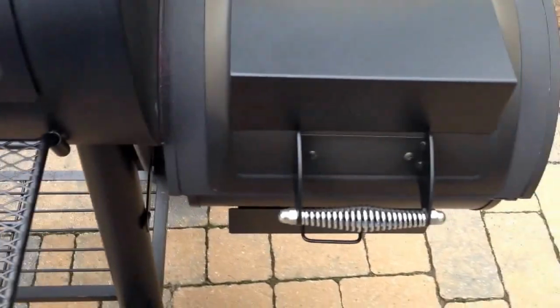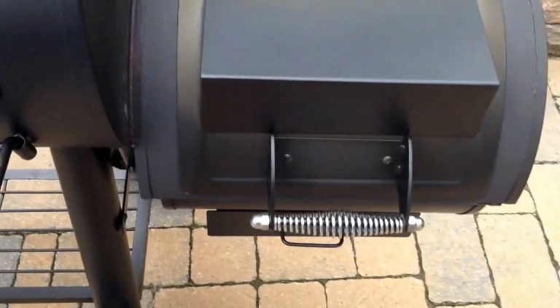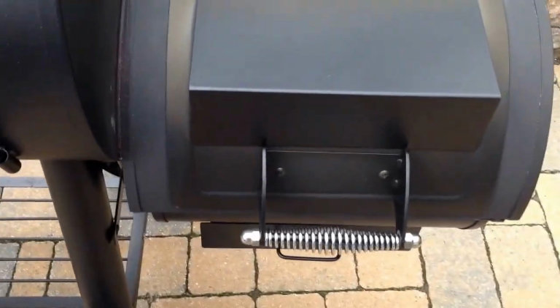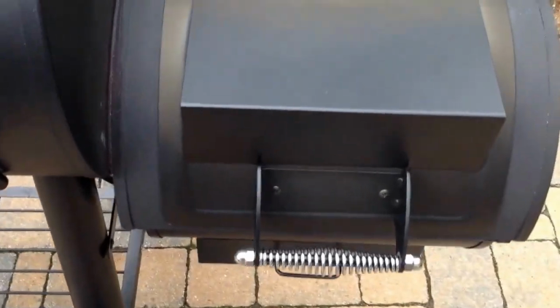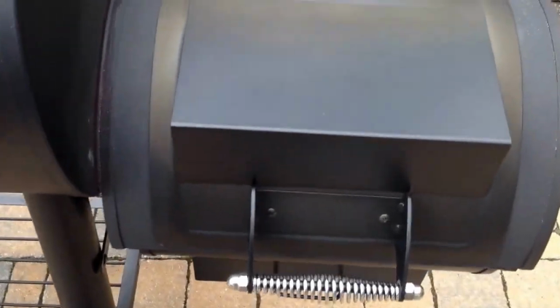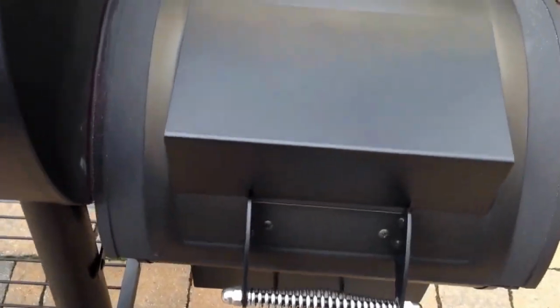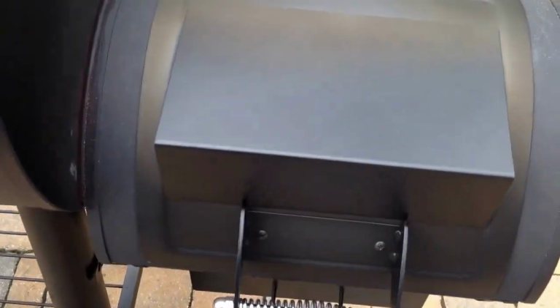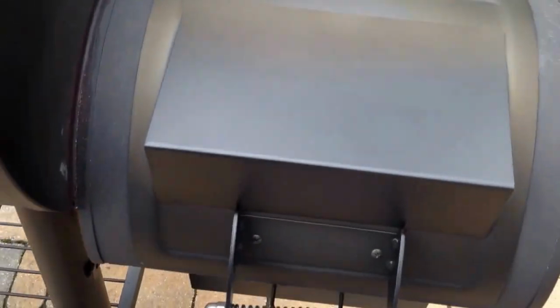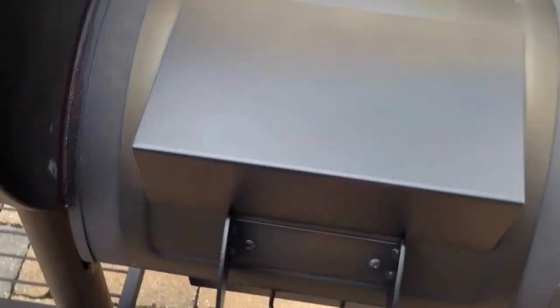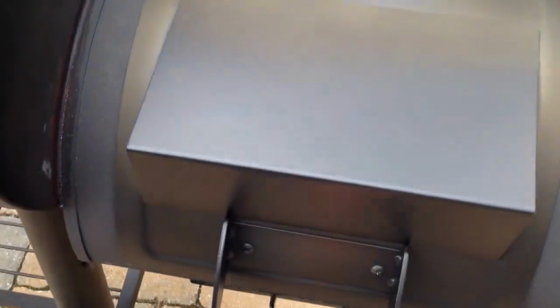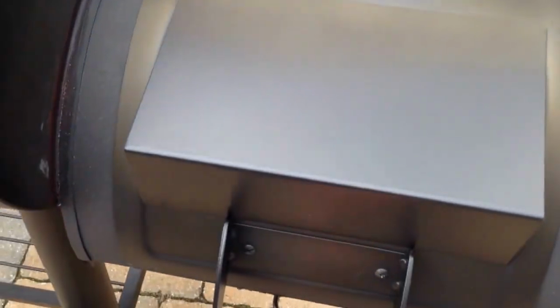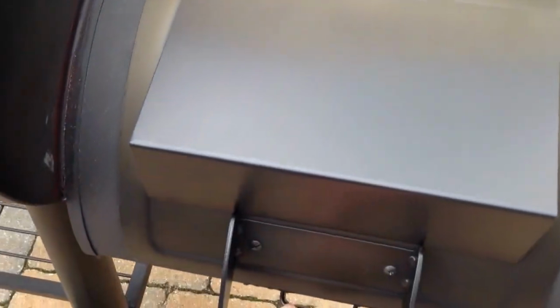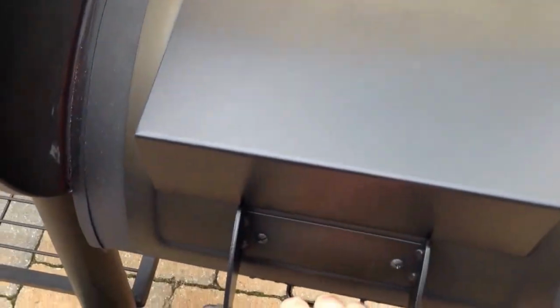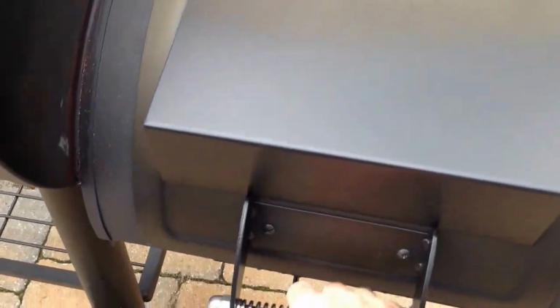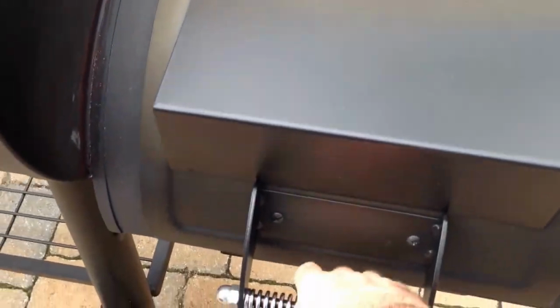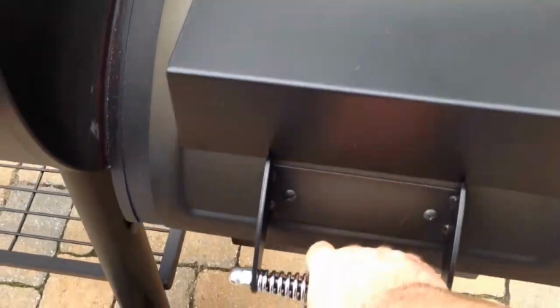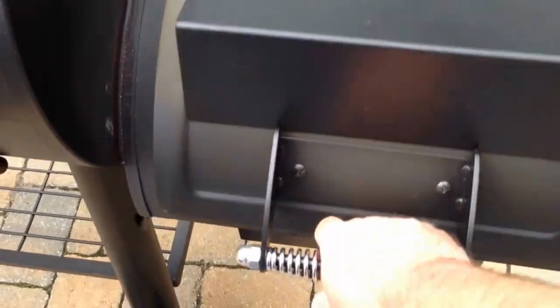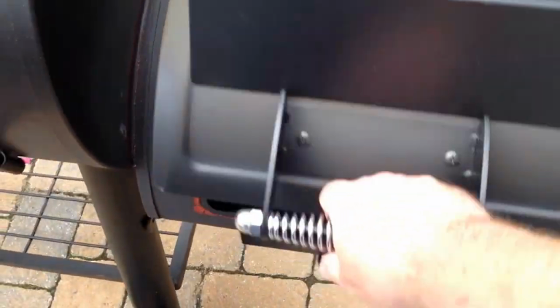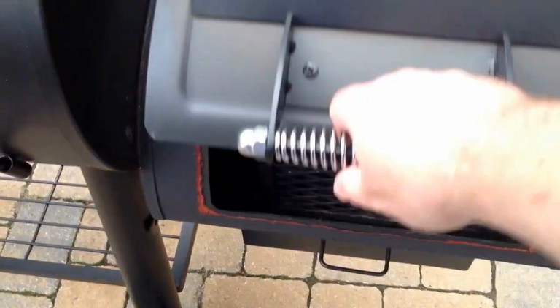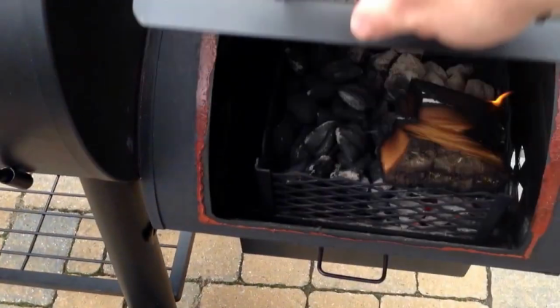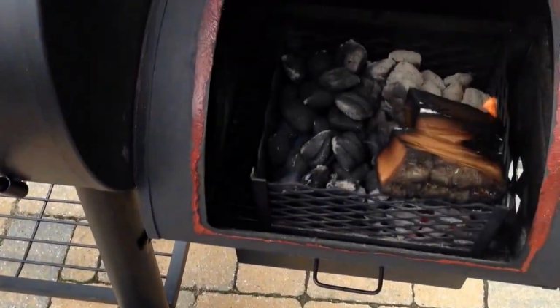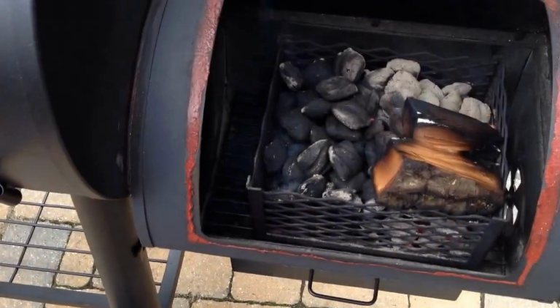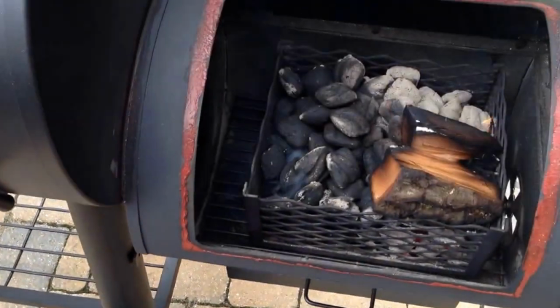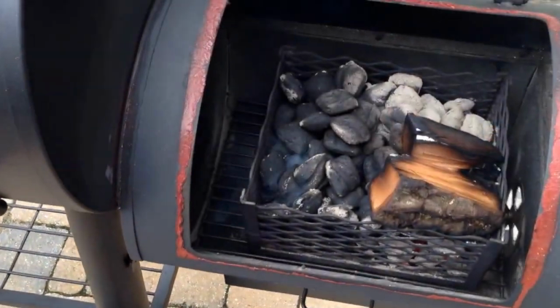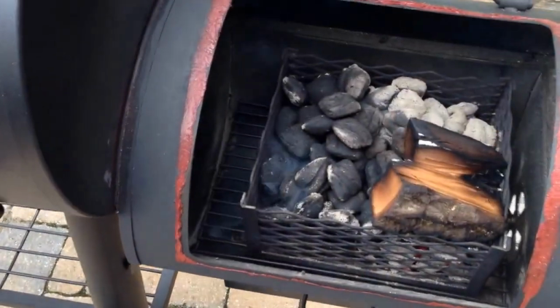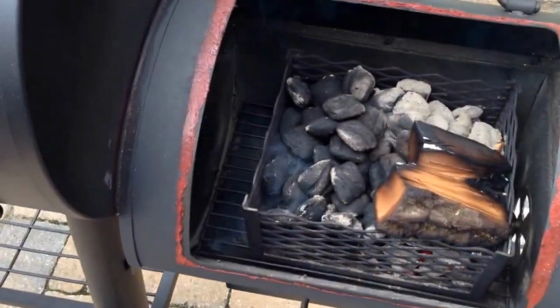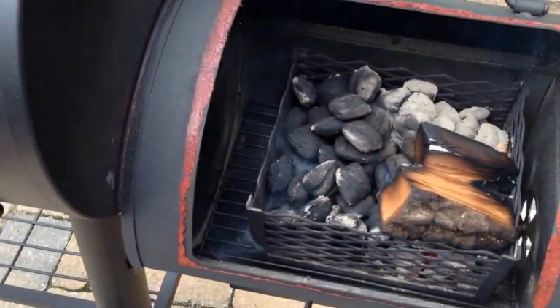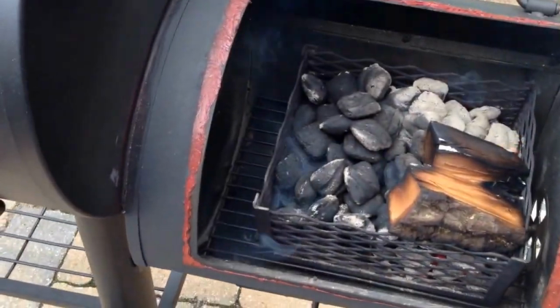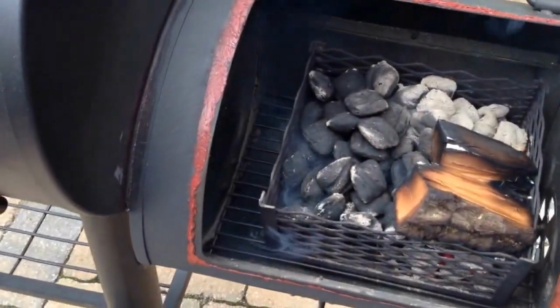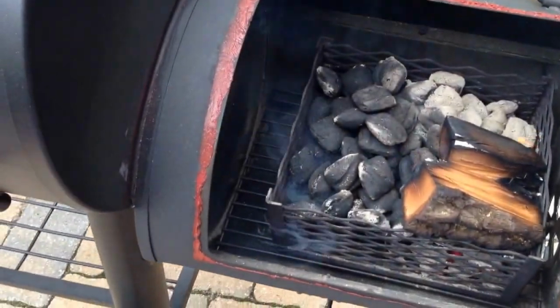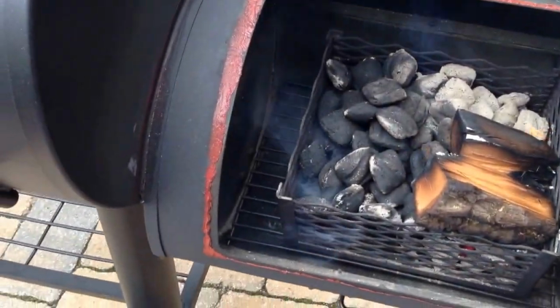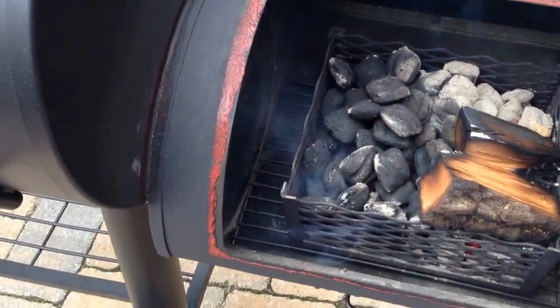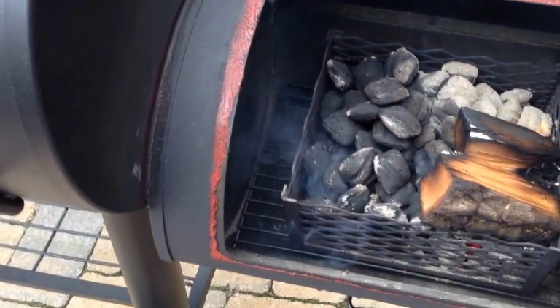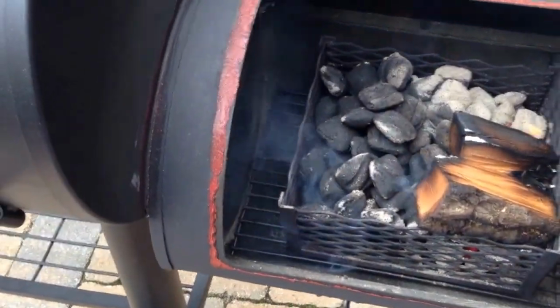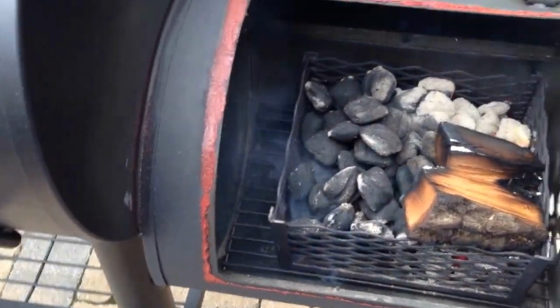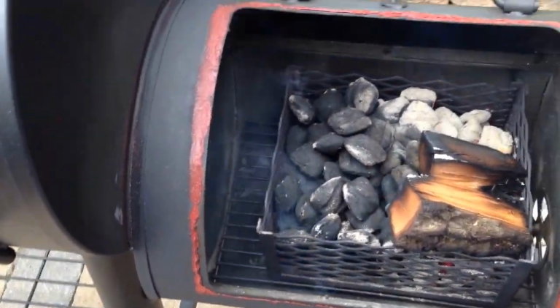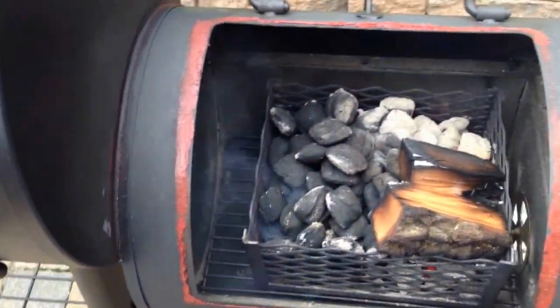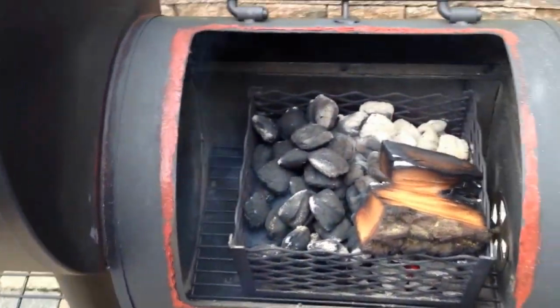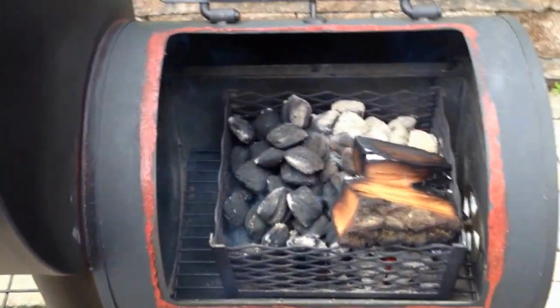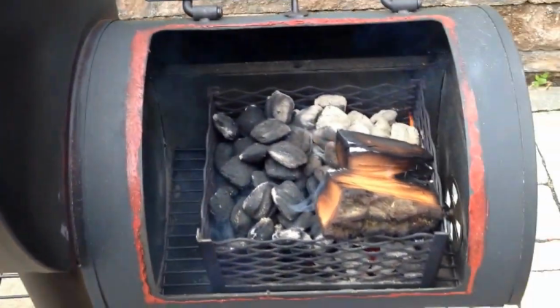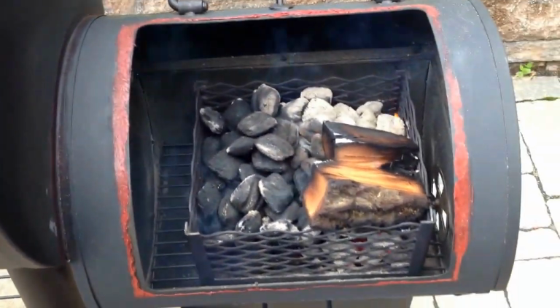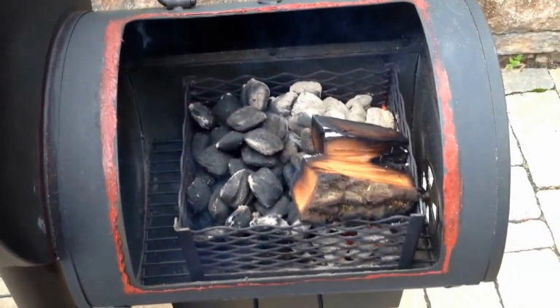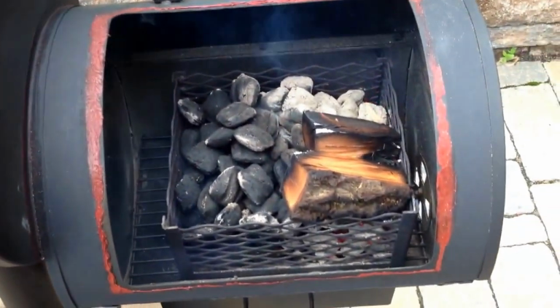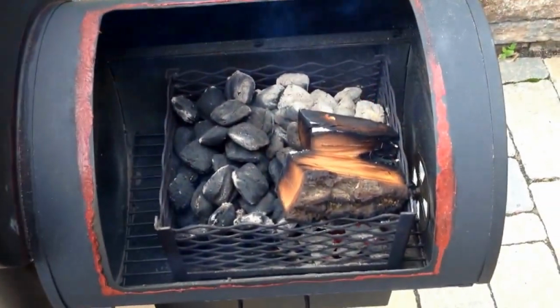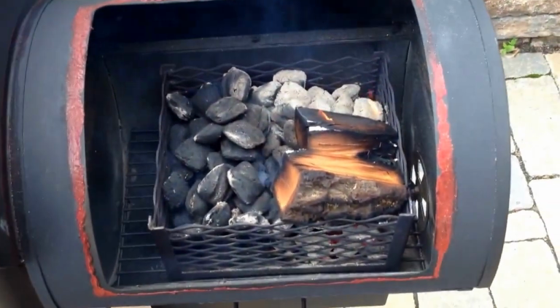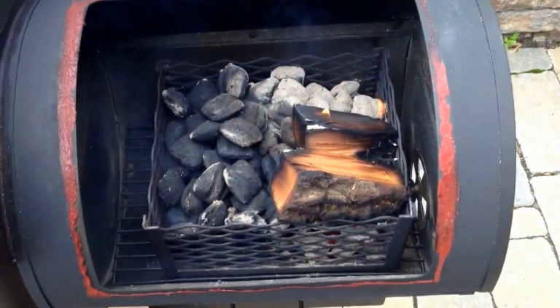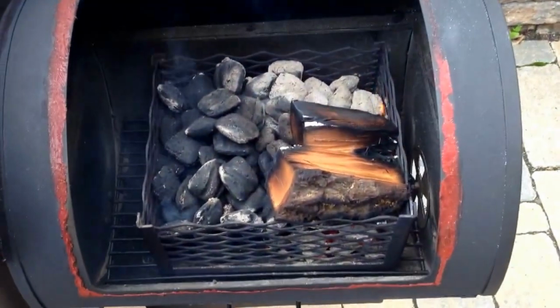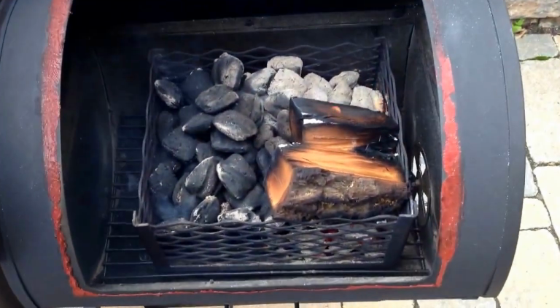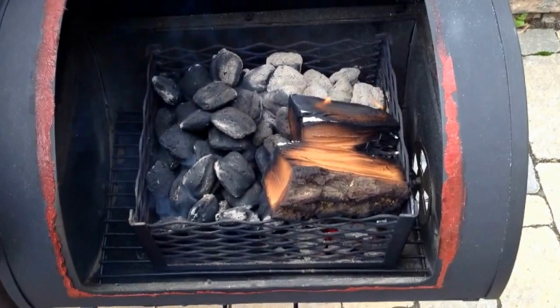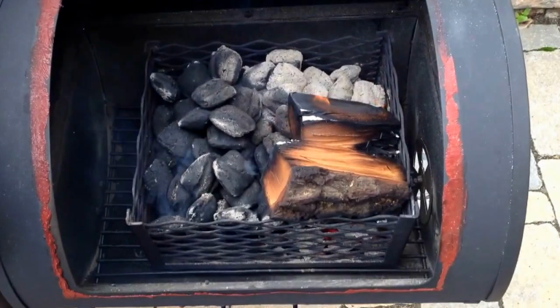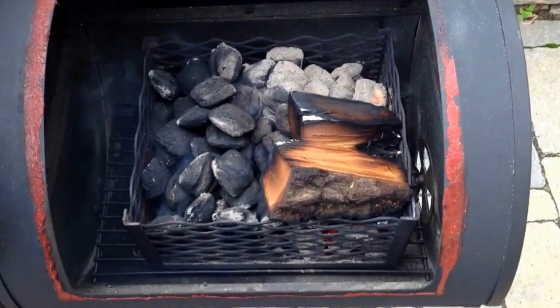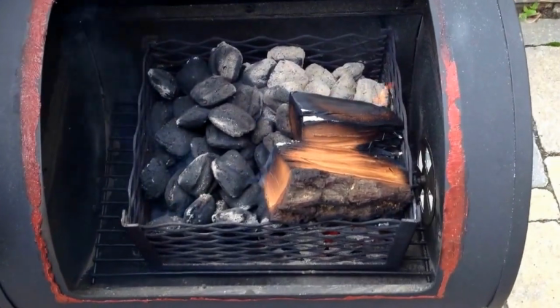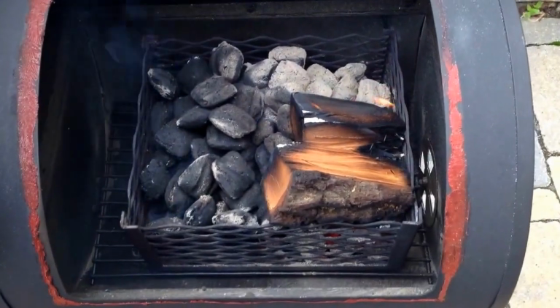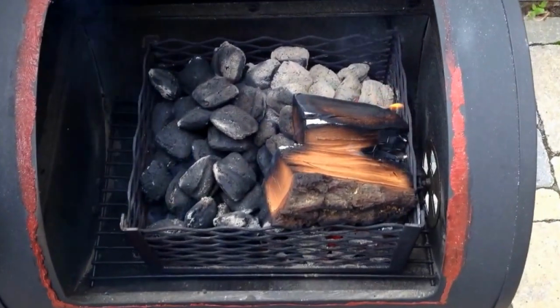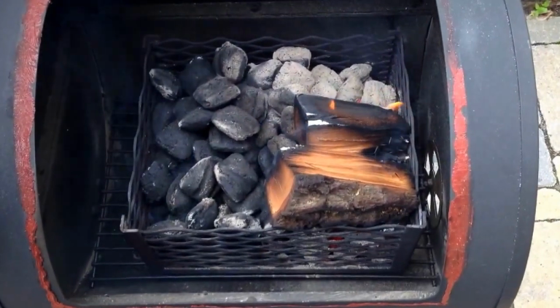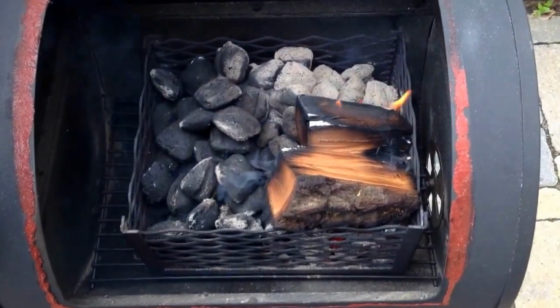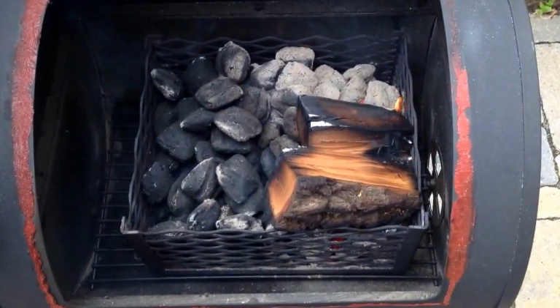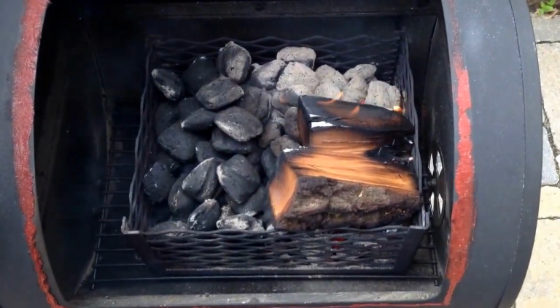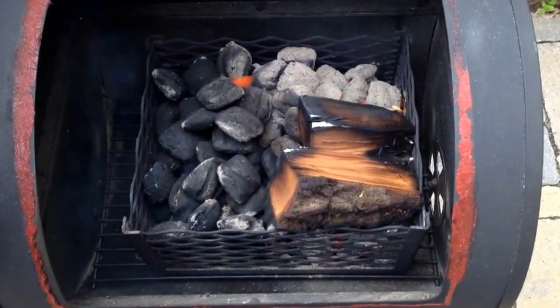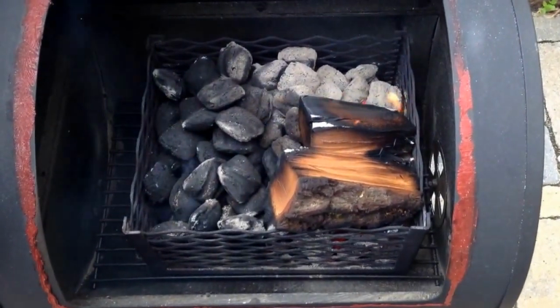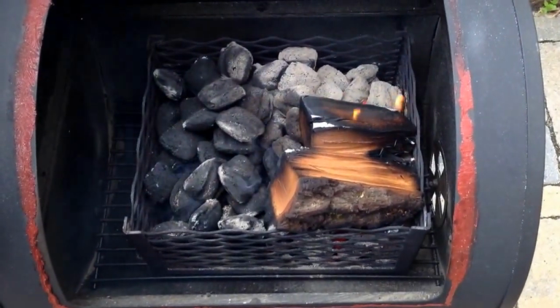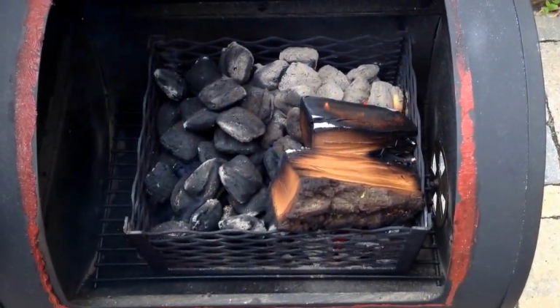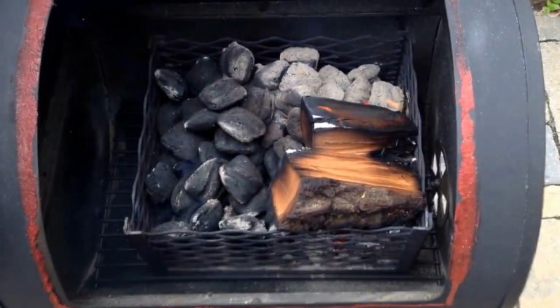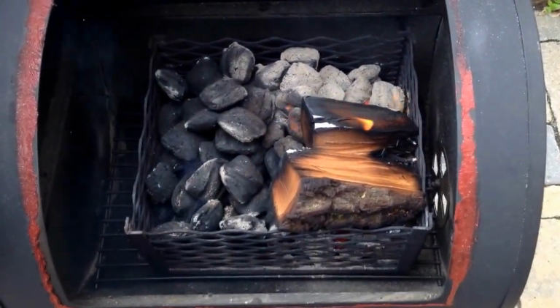And in the firebox, I've got some hickory — there's hickory and apple in there.